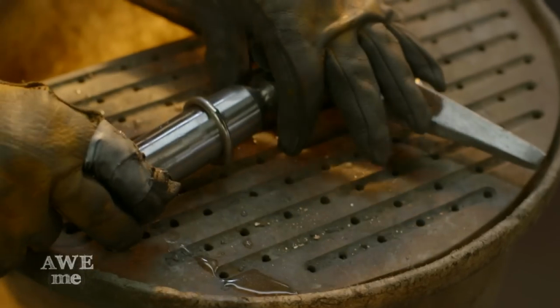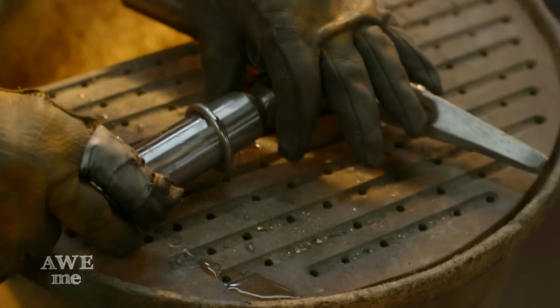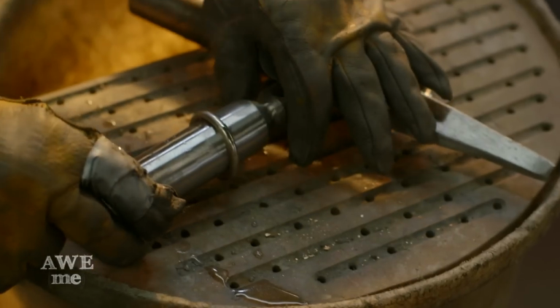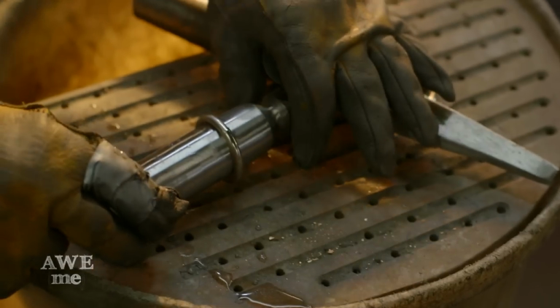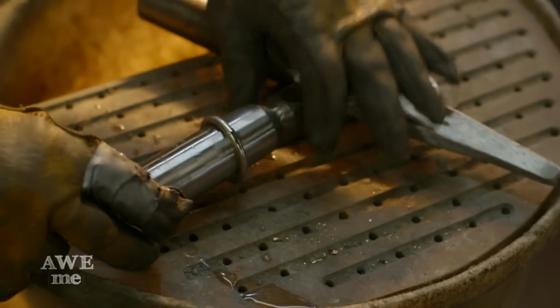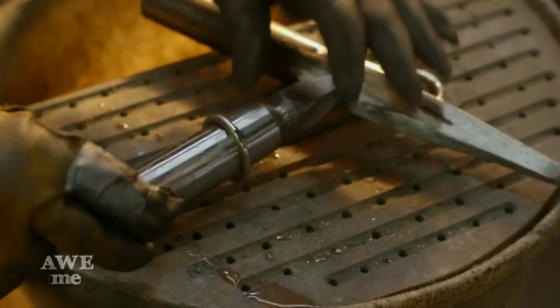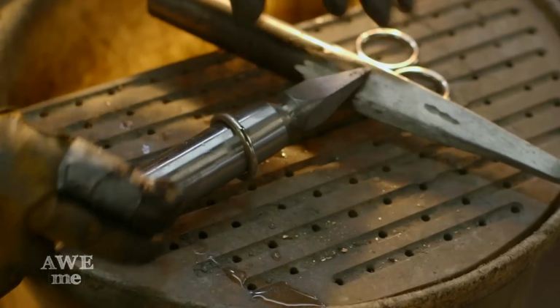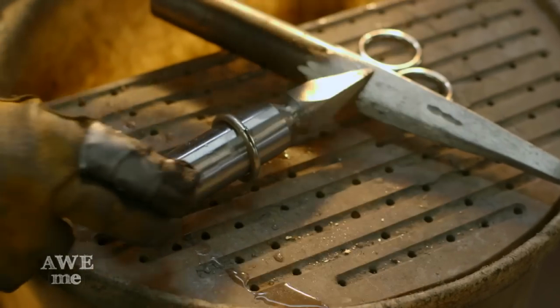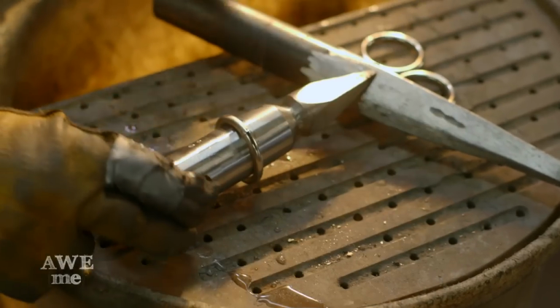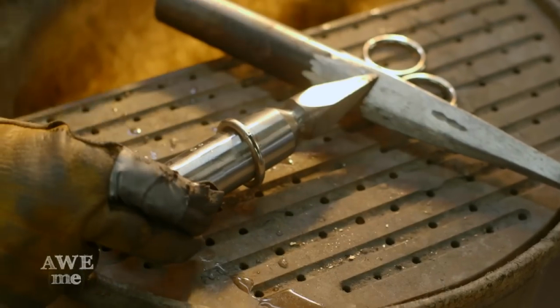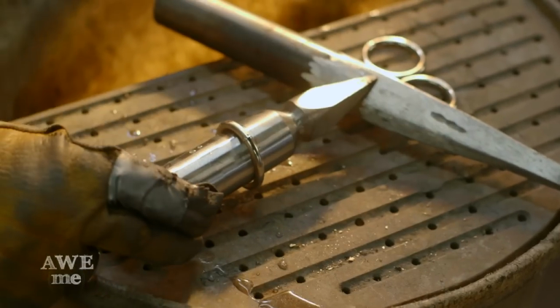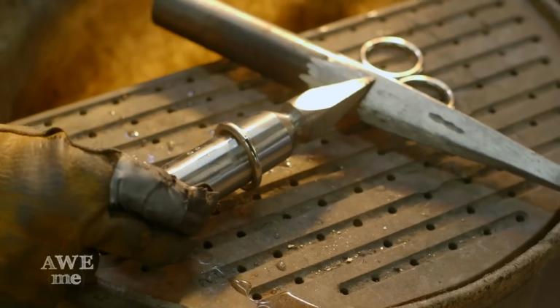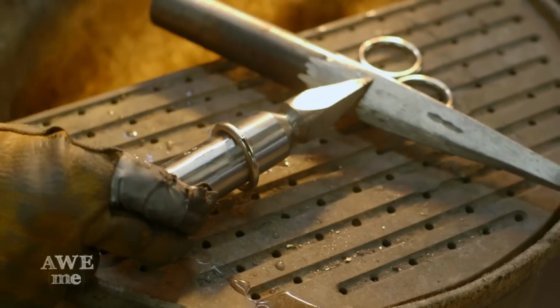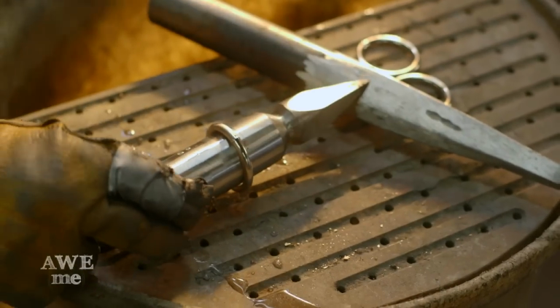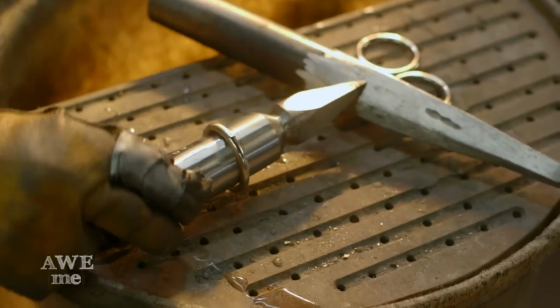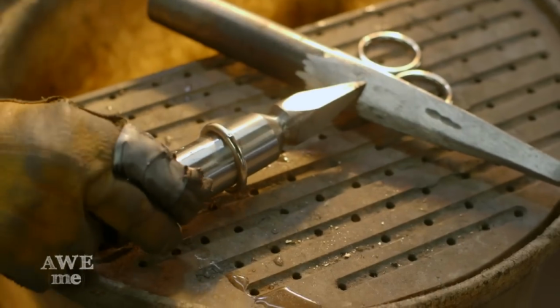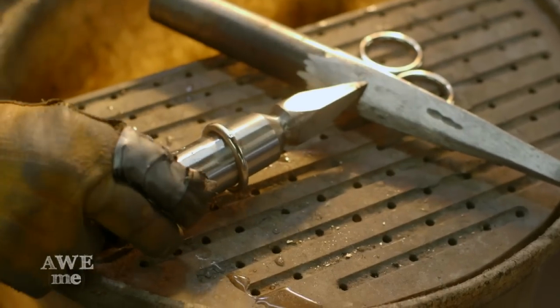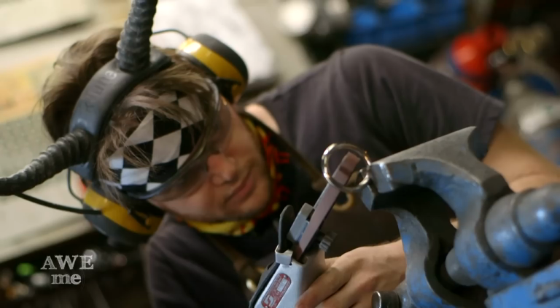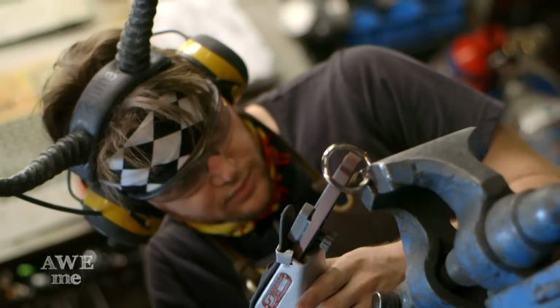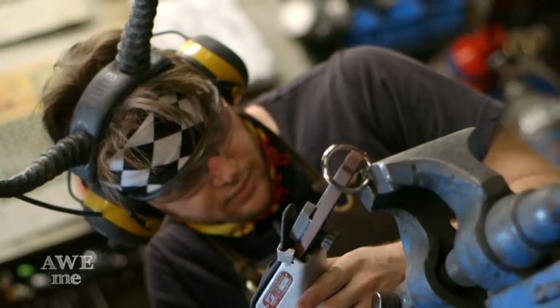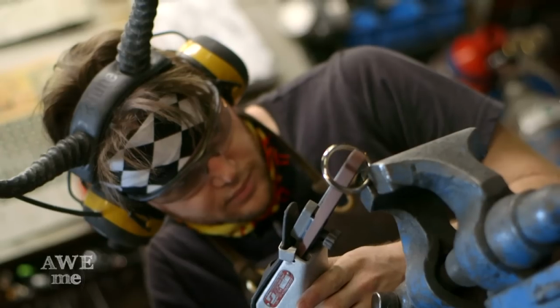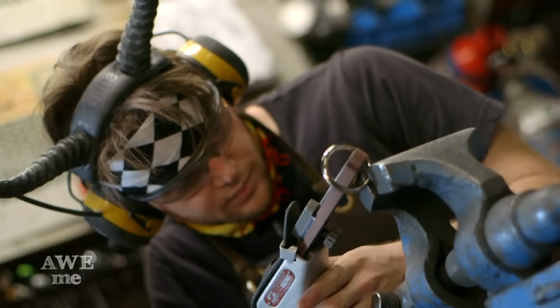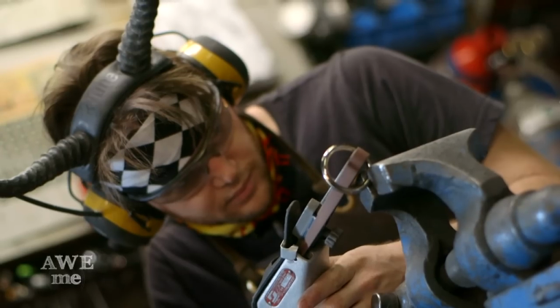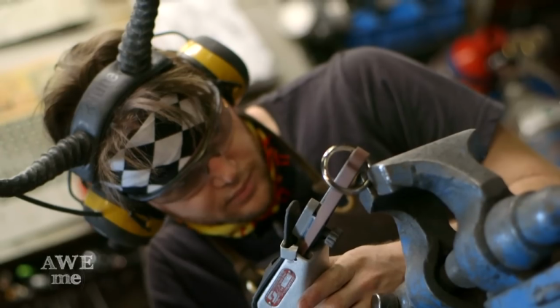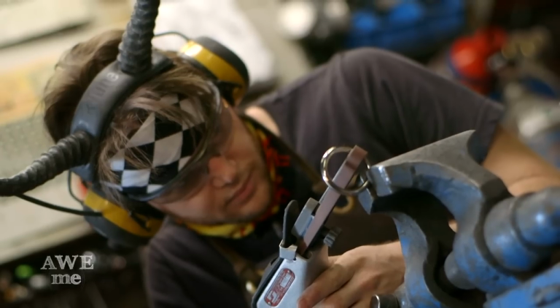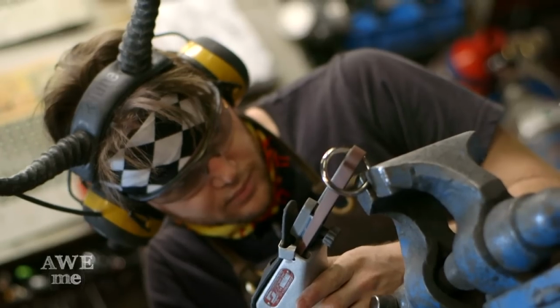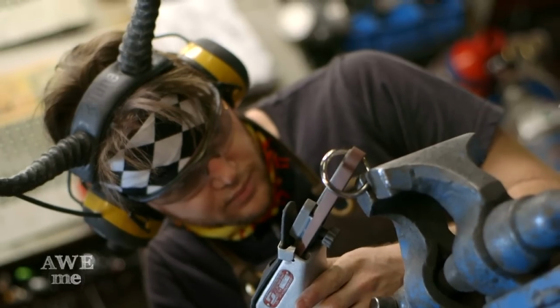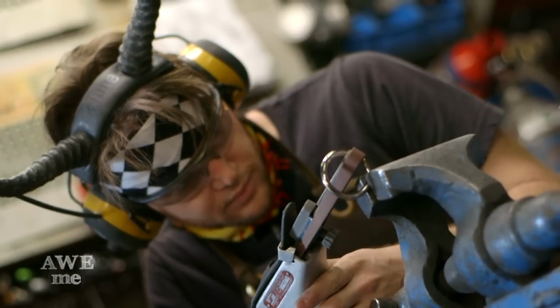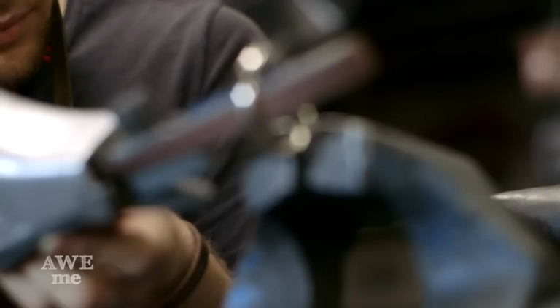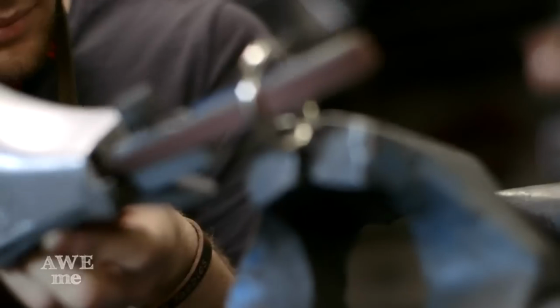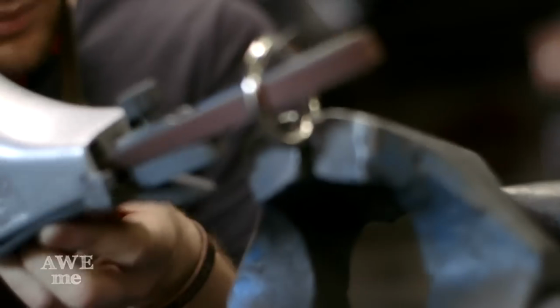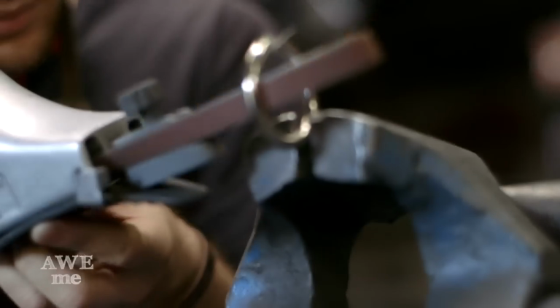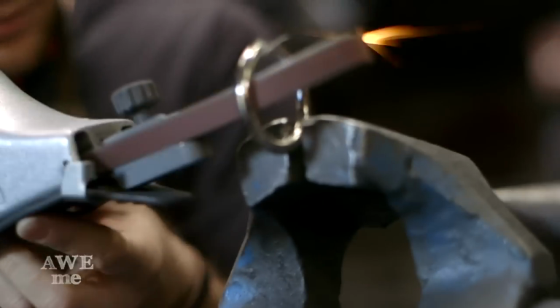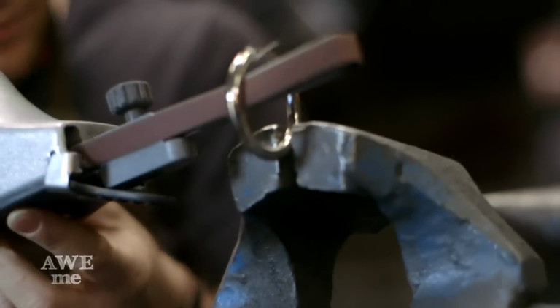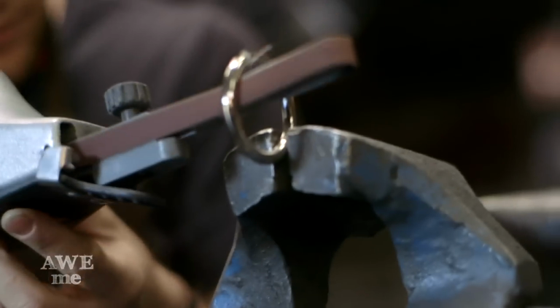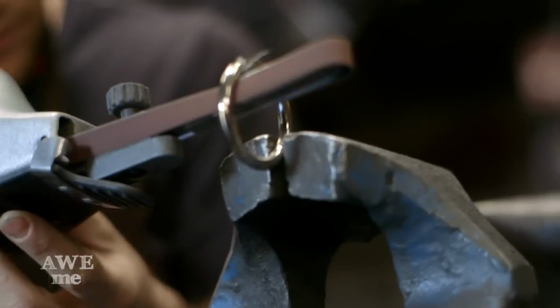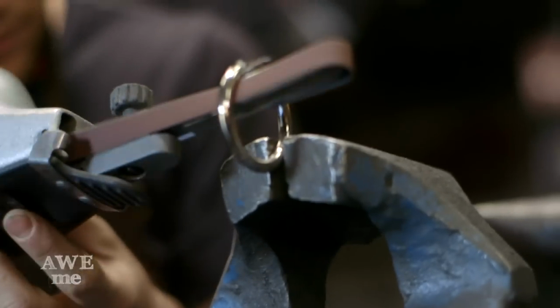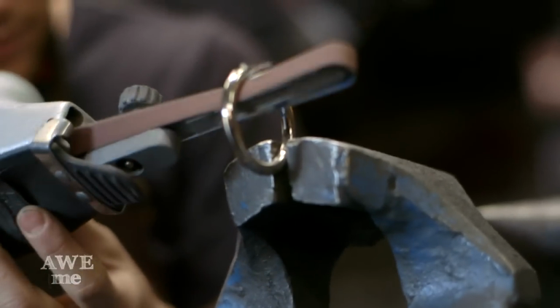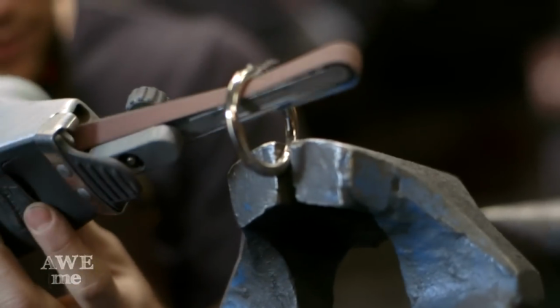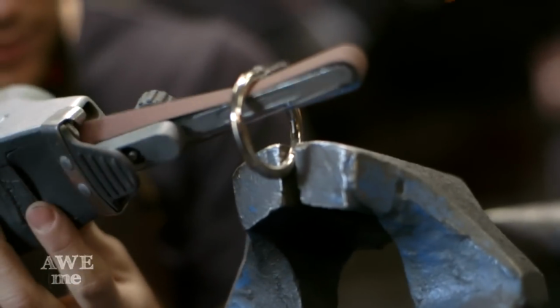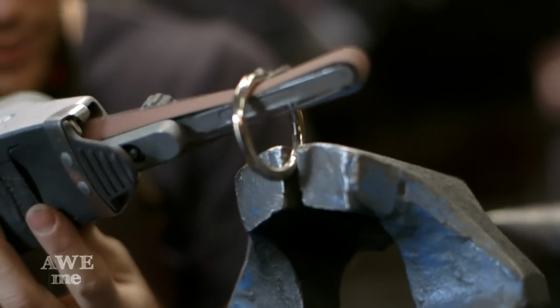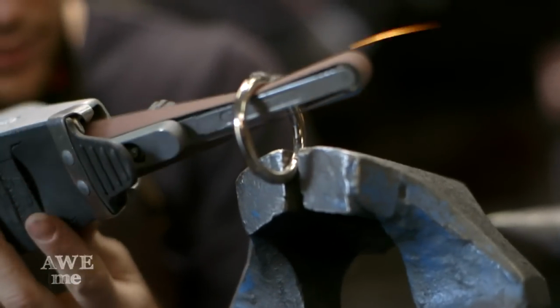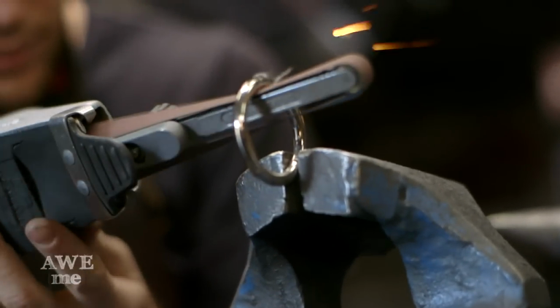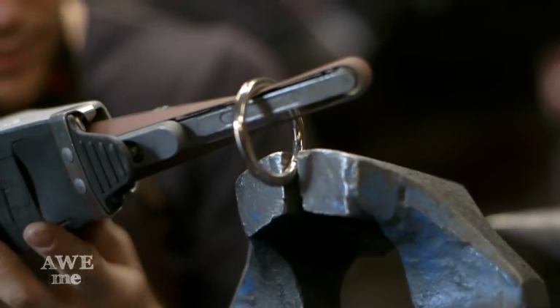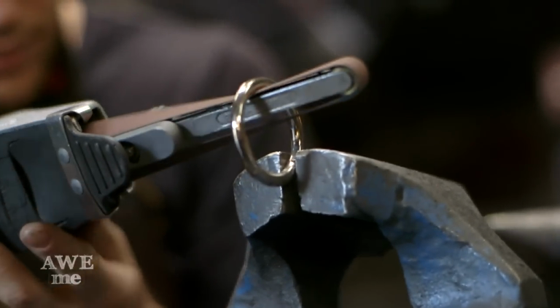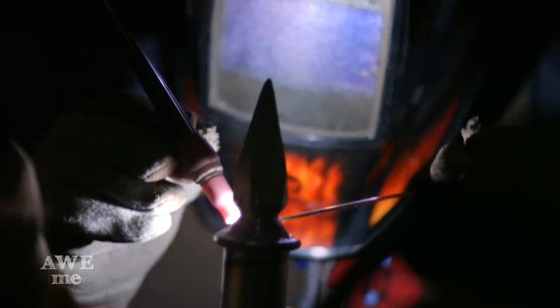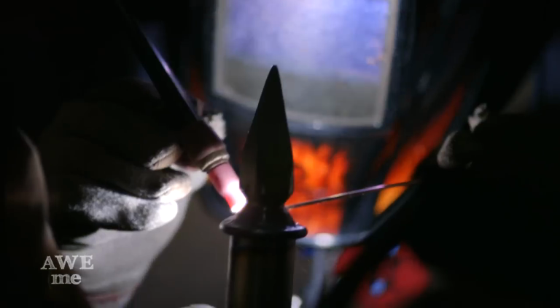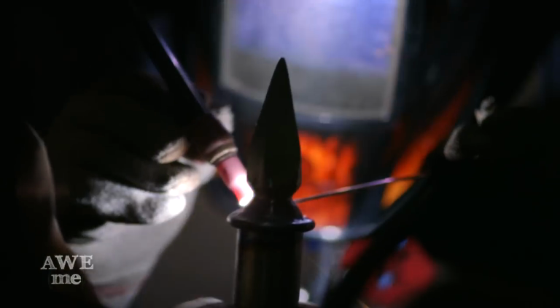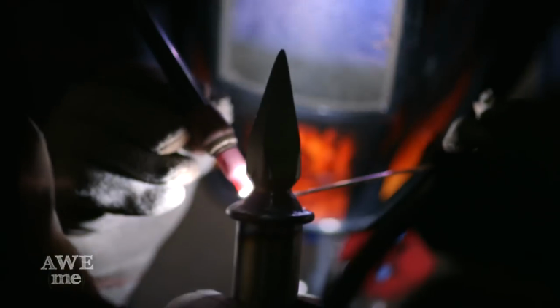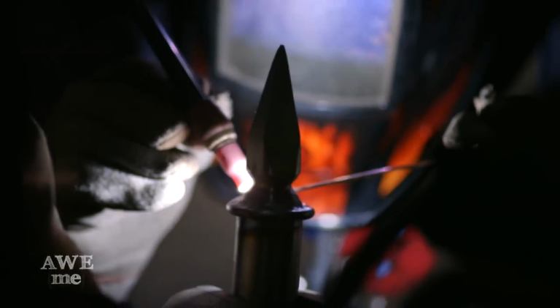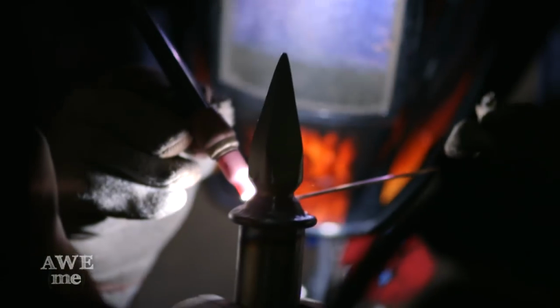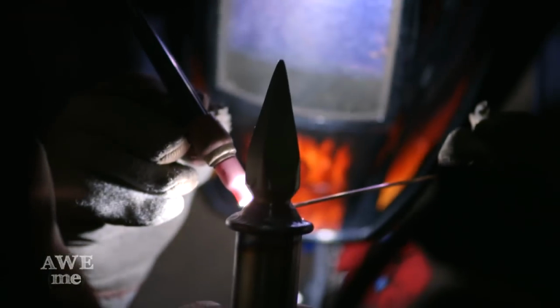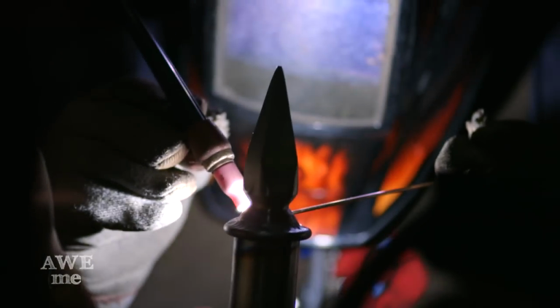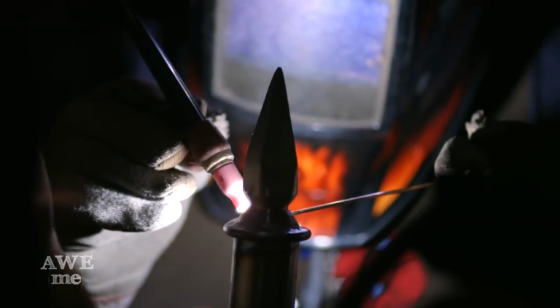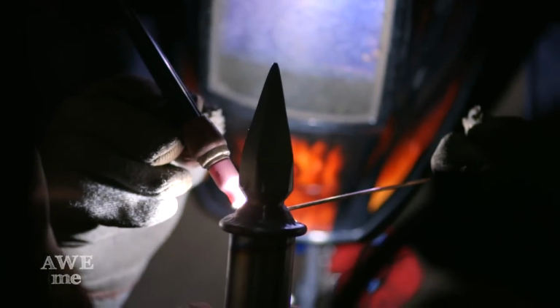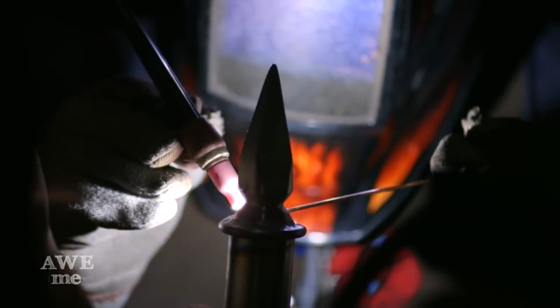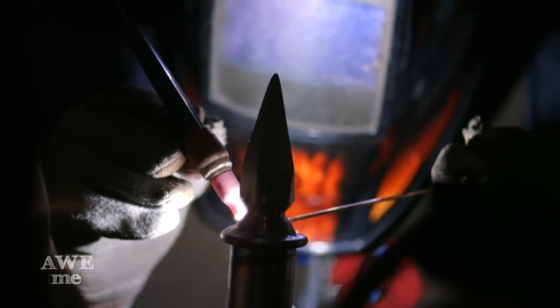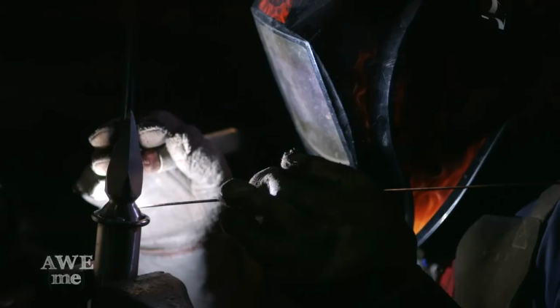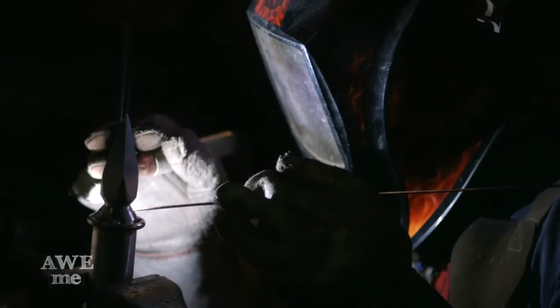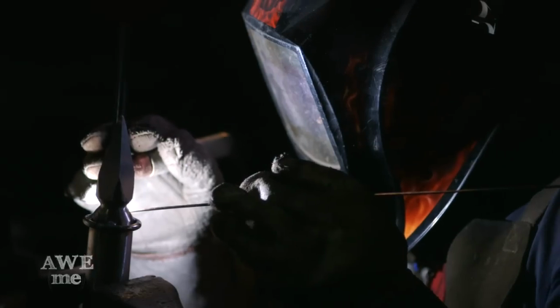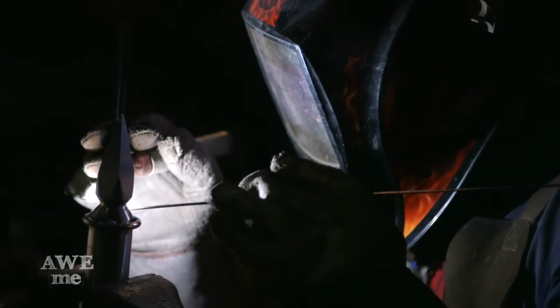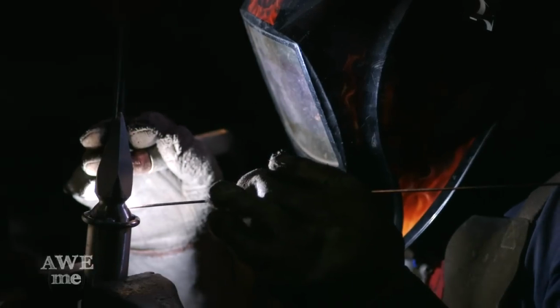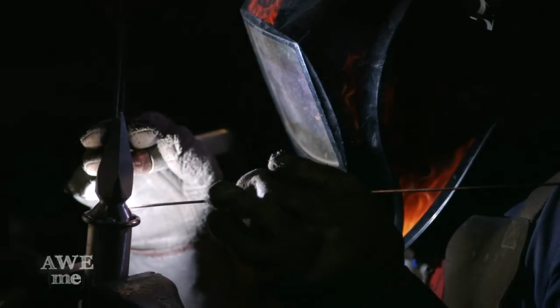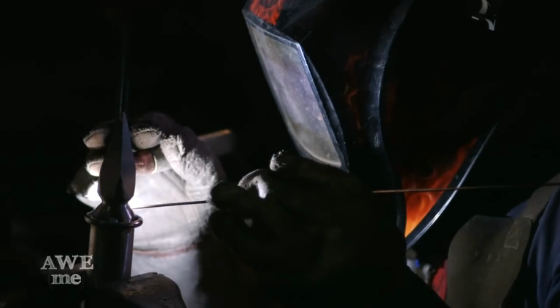I also picked up these little welded rings that are going to be soldered or TIG welded onto the end of the socket.